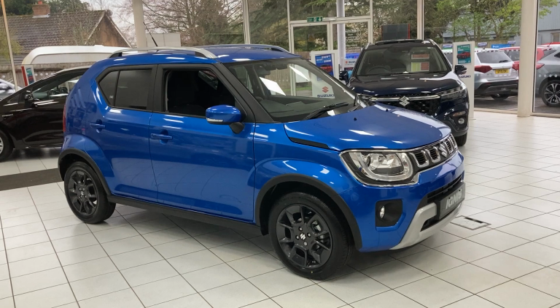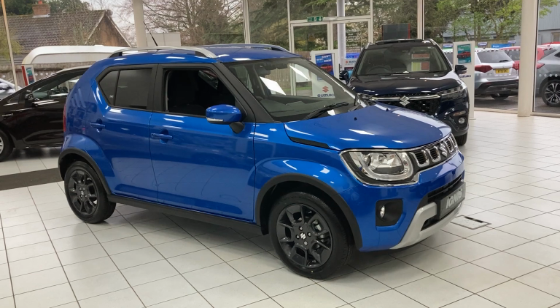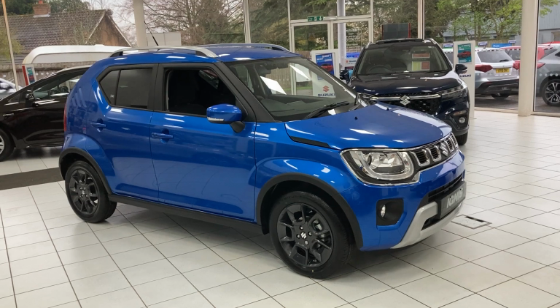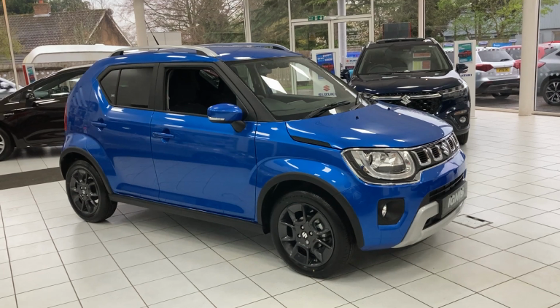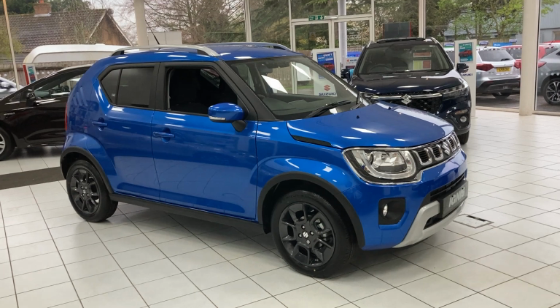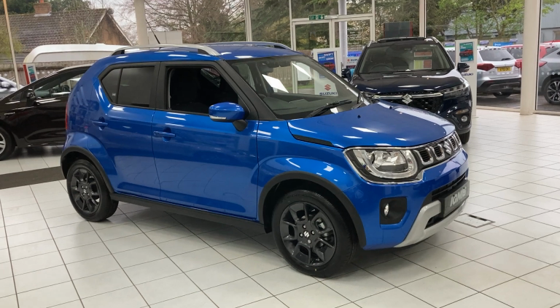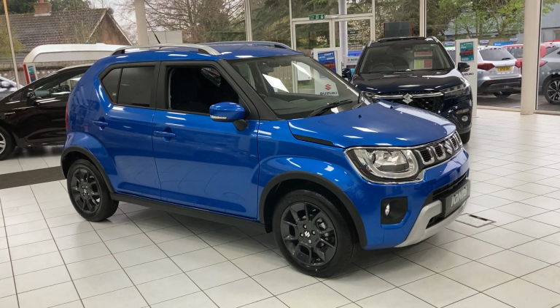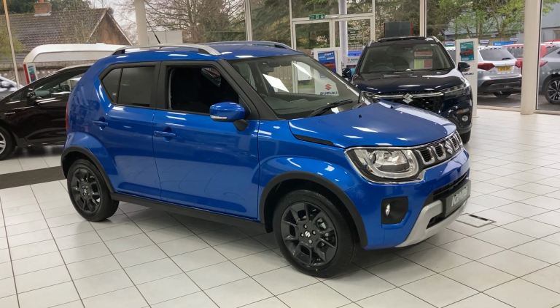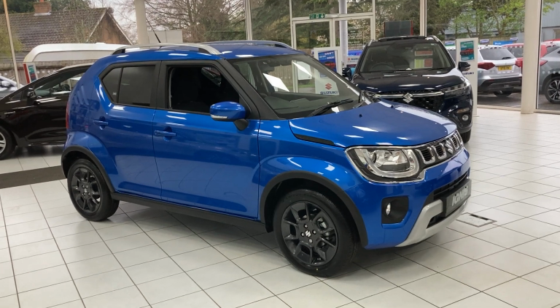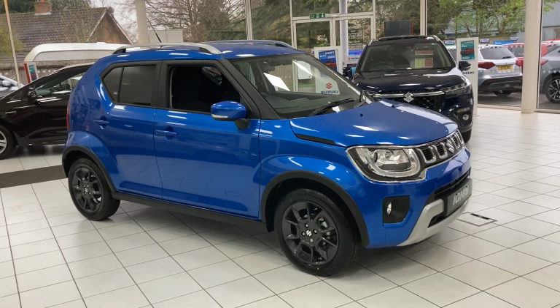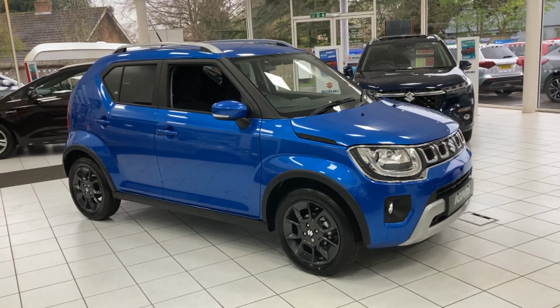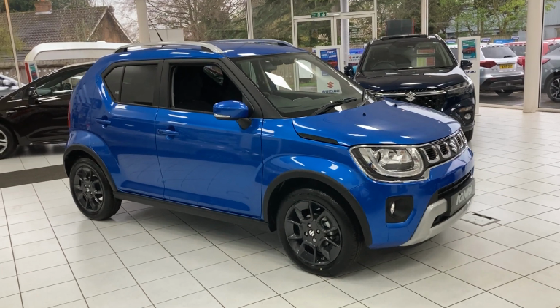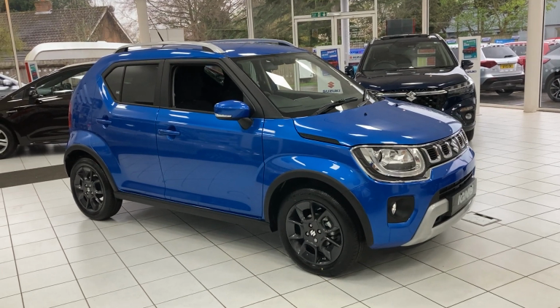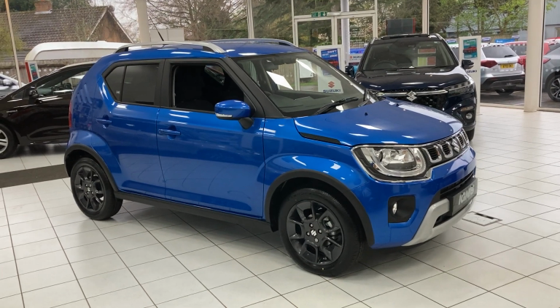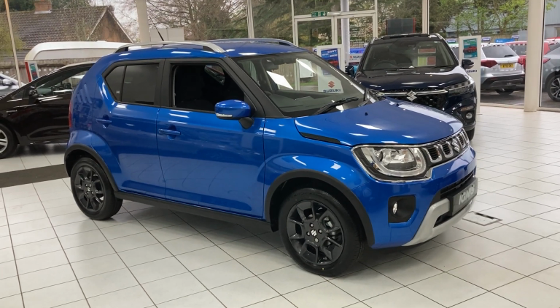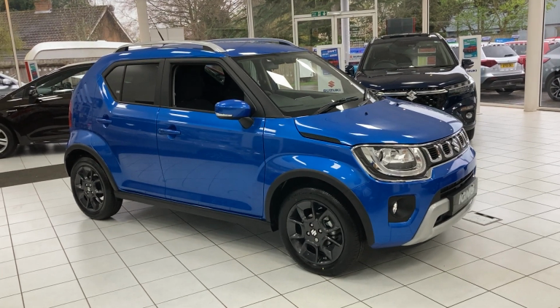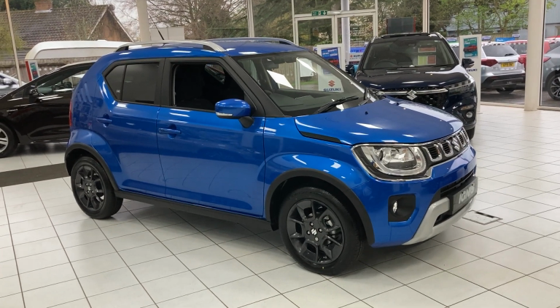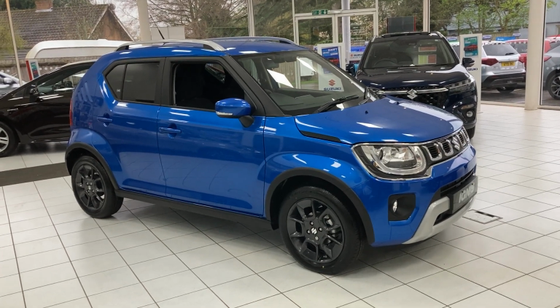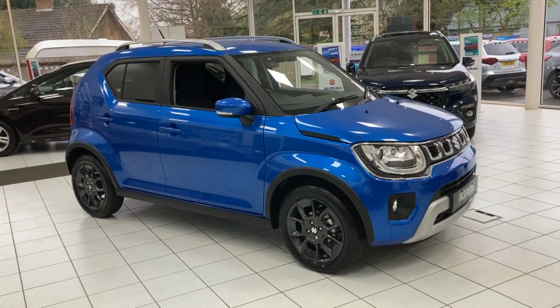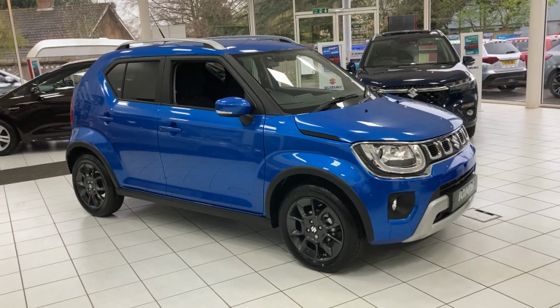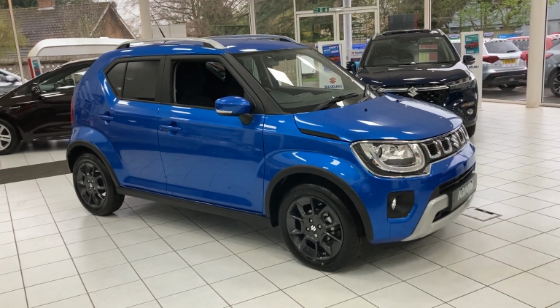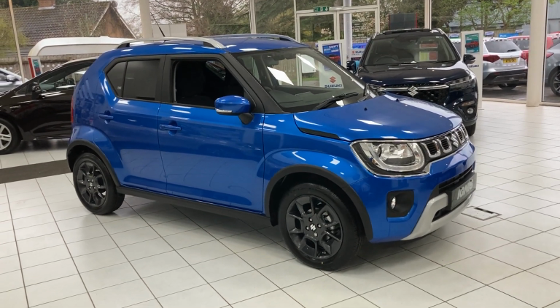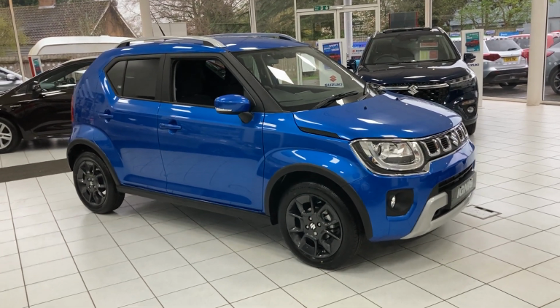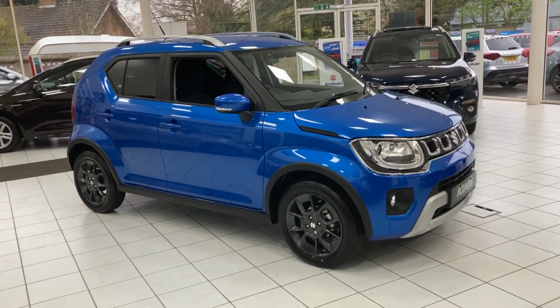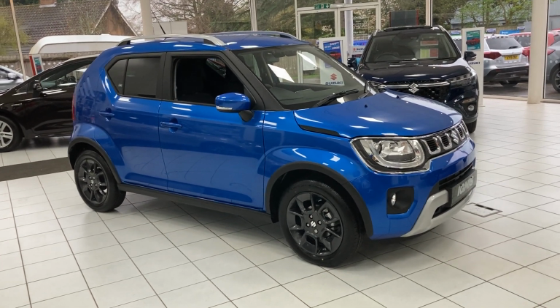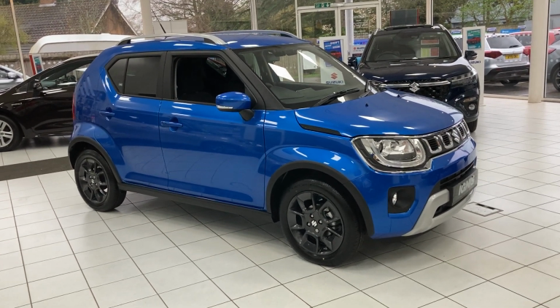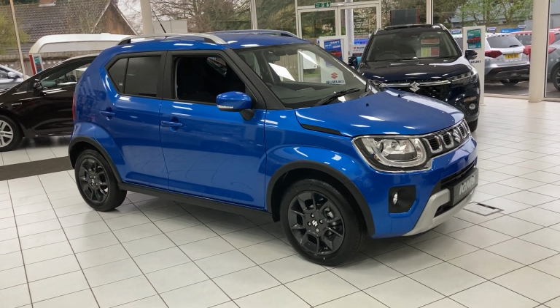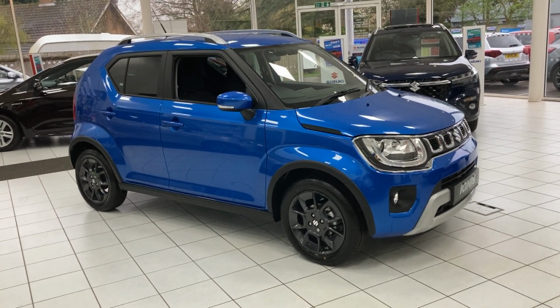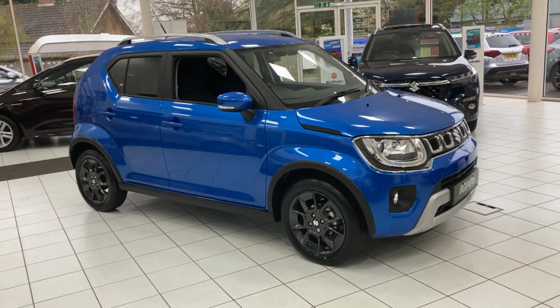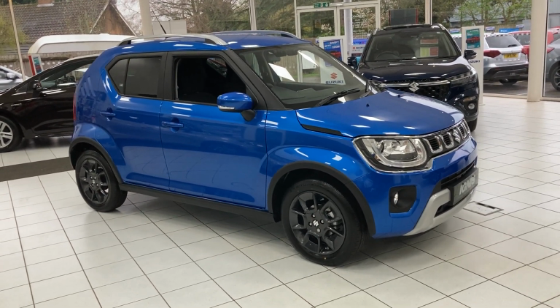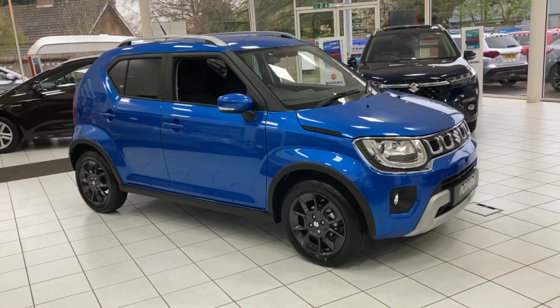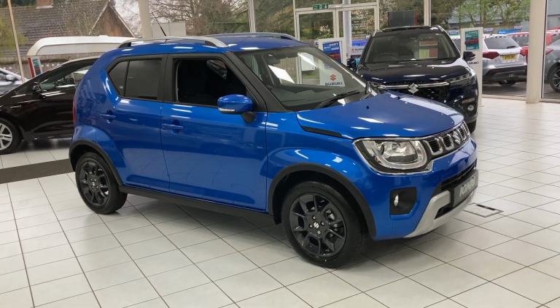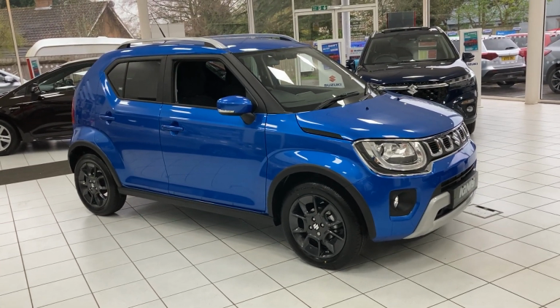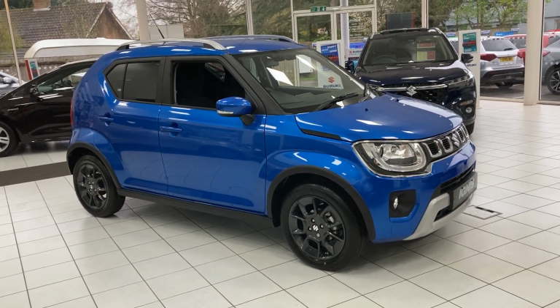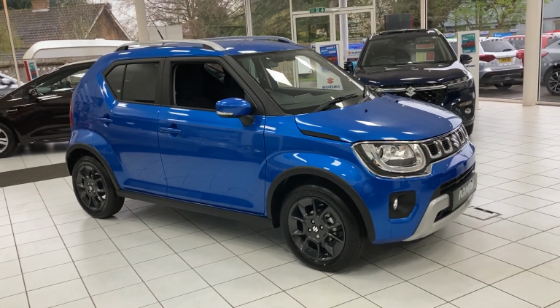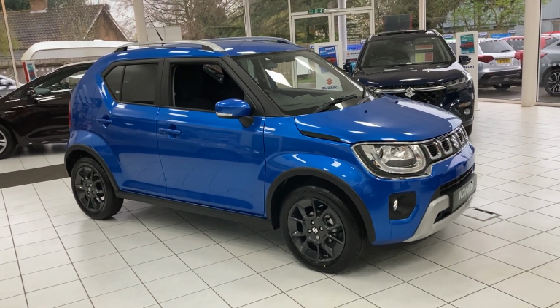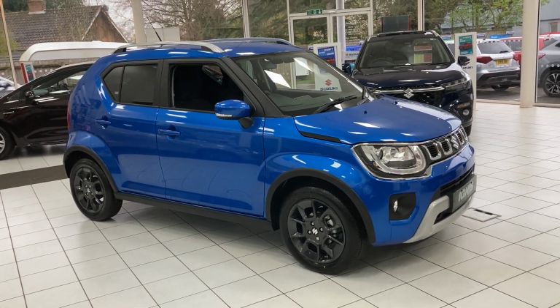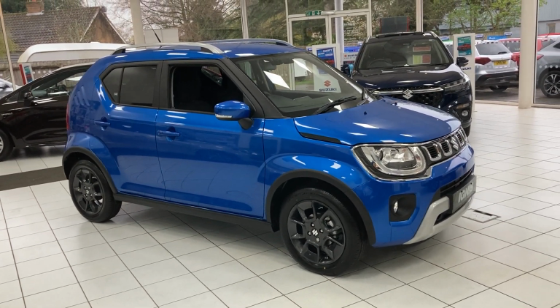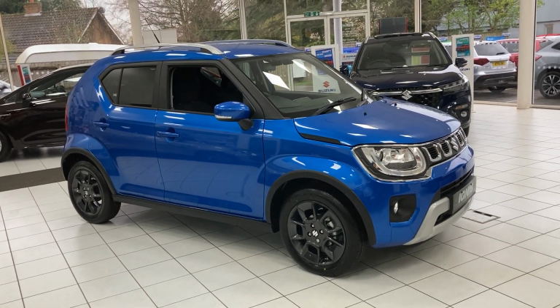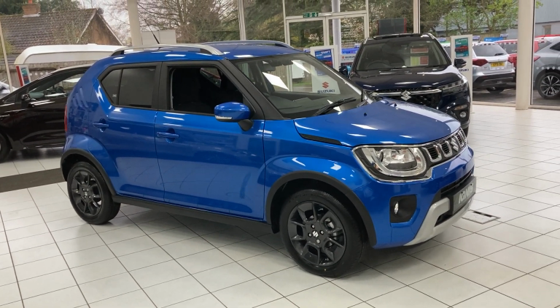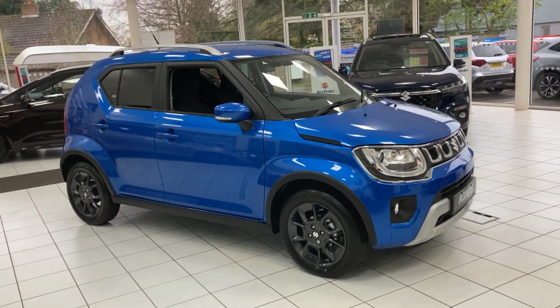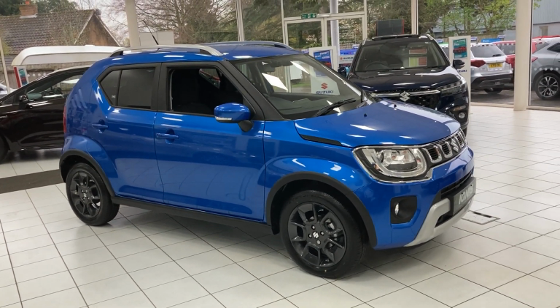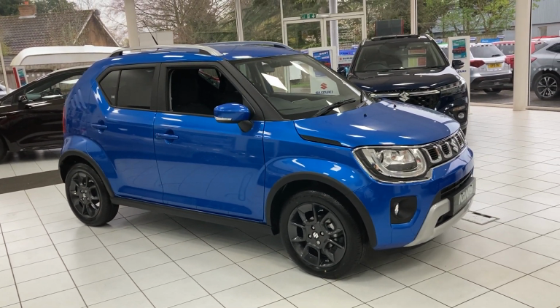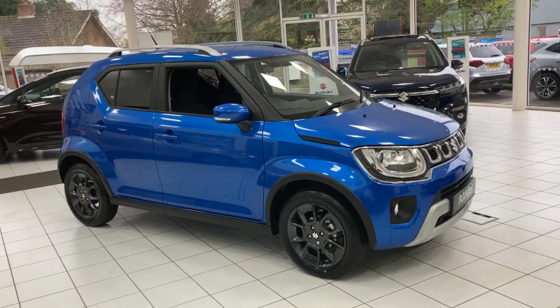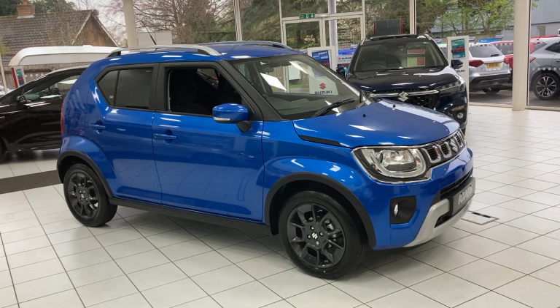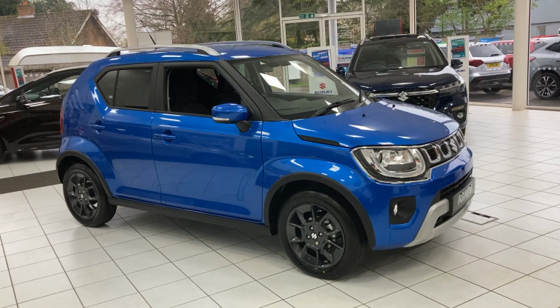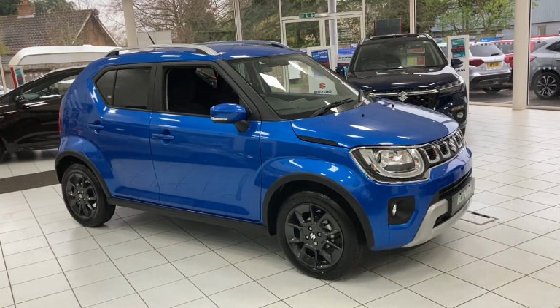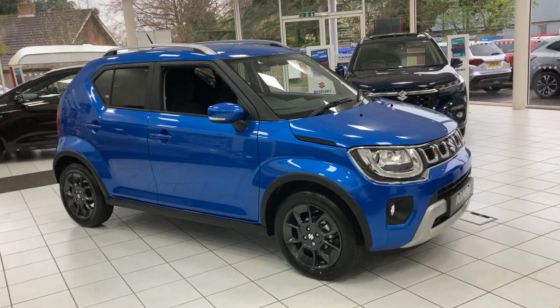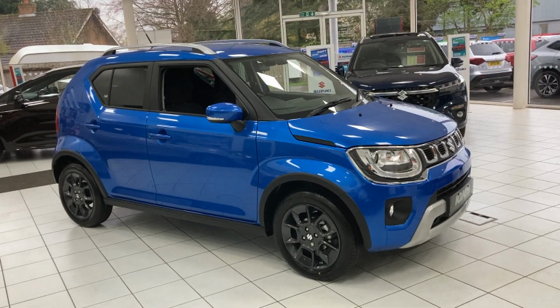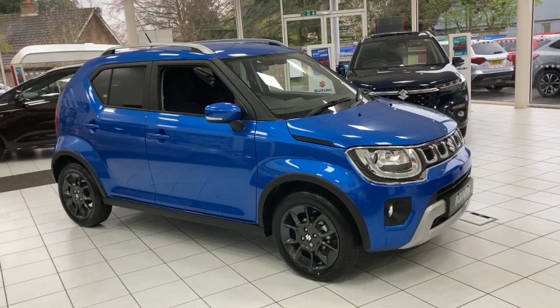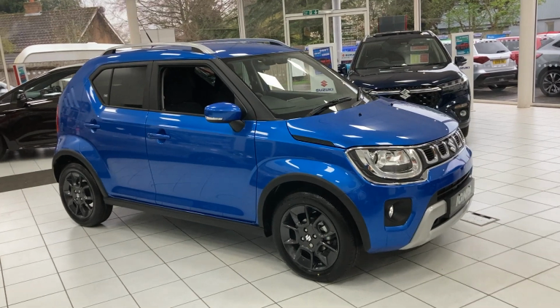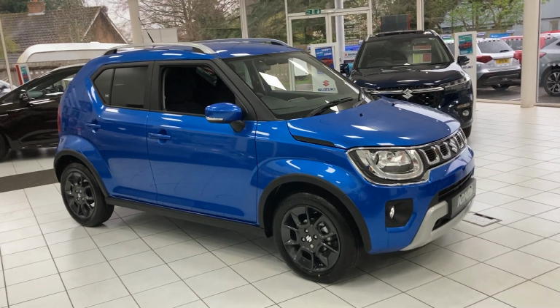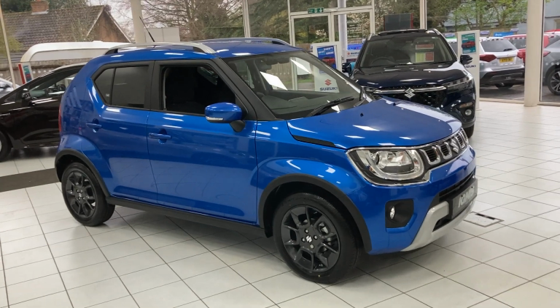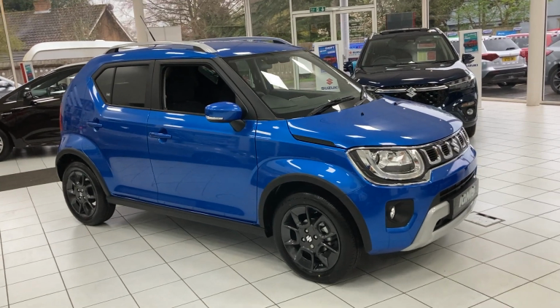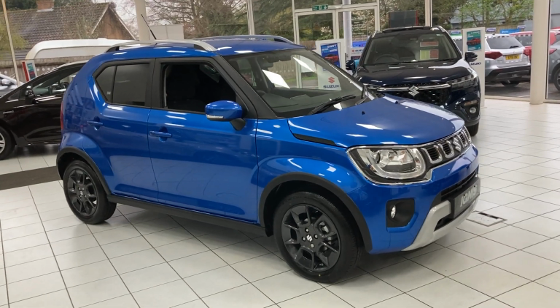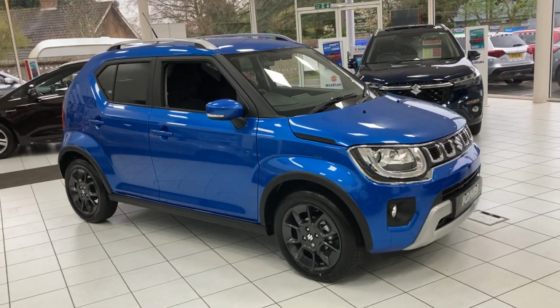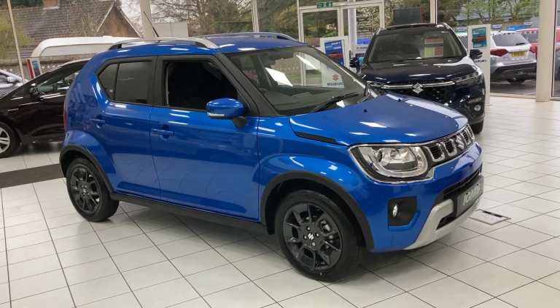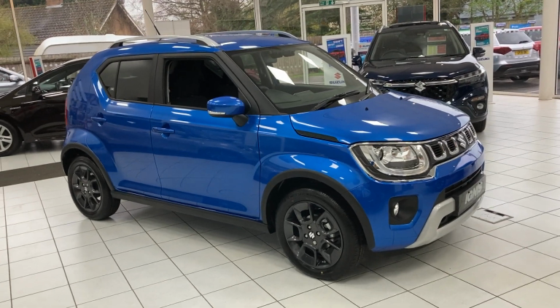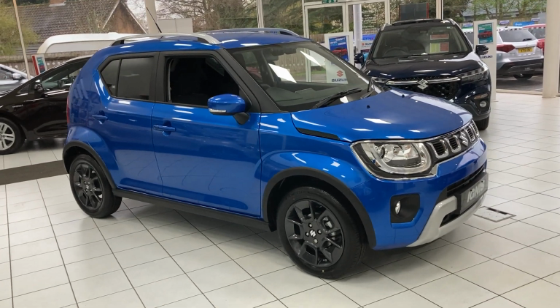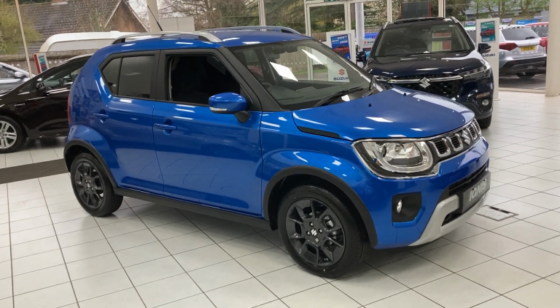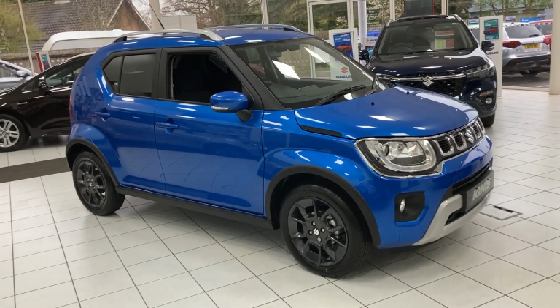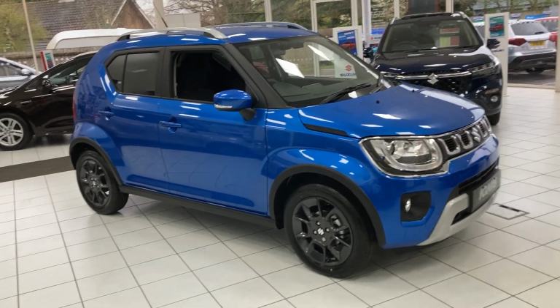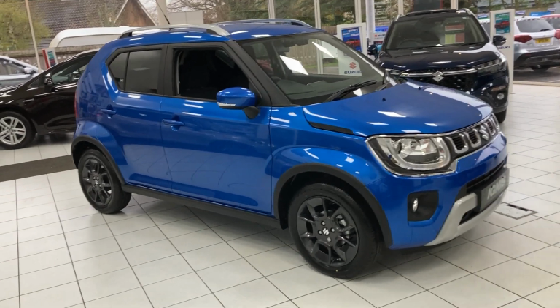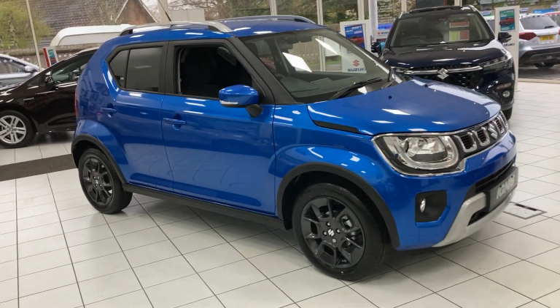Hi guys, we're looking at today a brand new Suzuki Ignis top-spec SZ5 1.2 petrol hybrid.